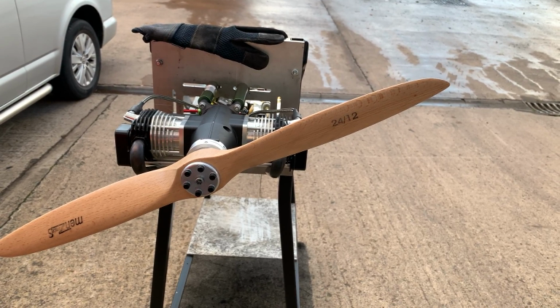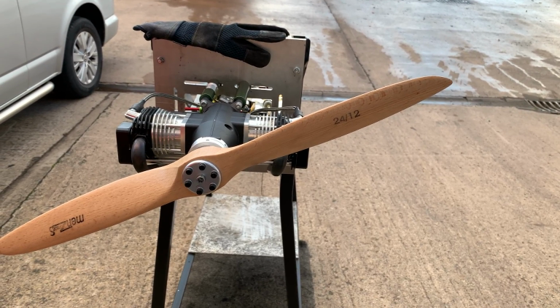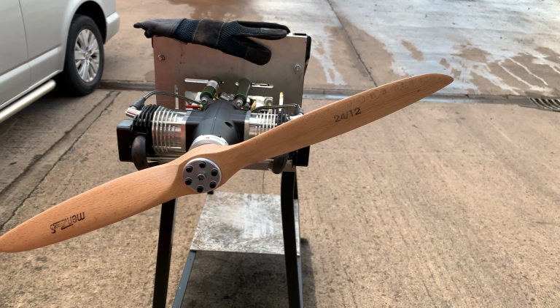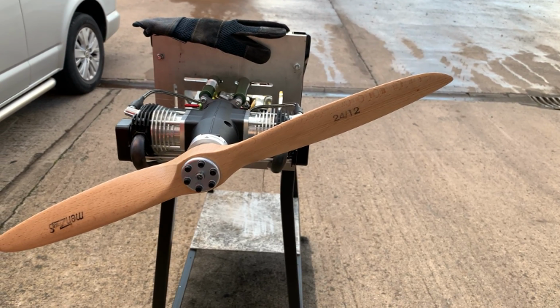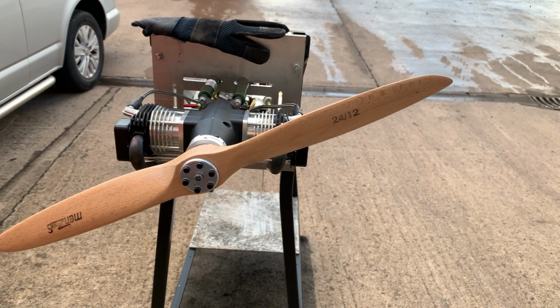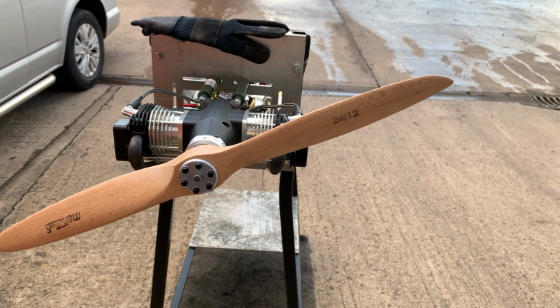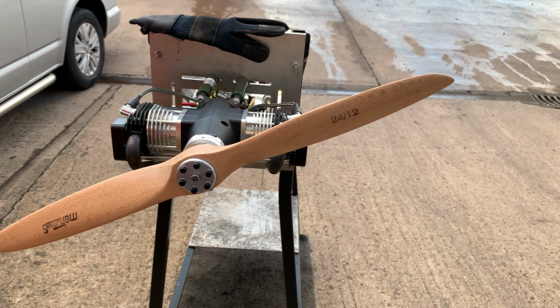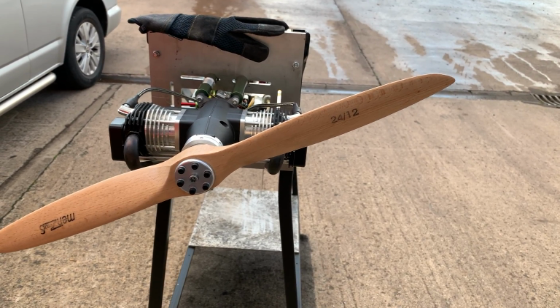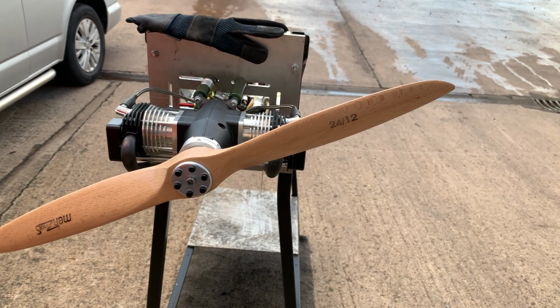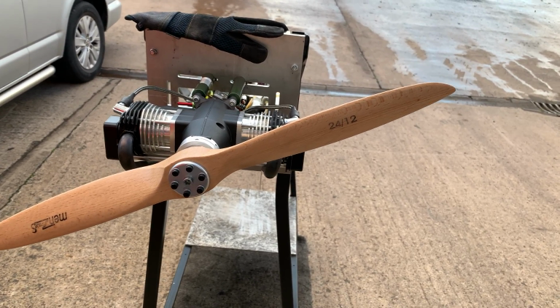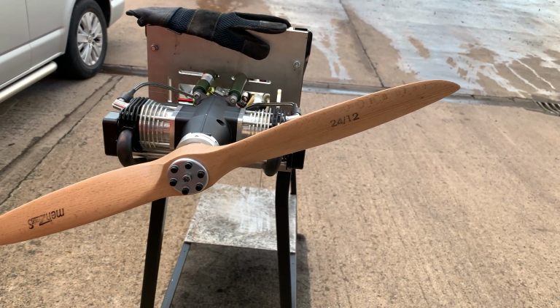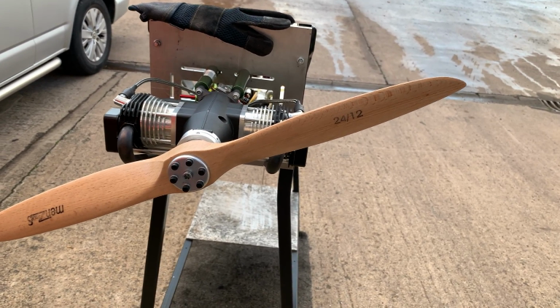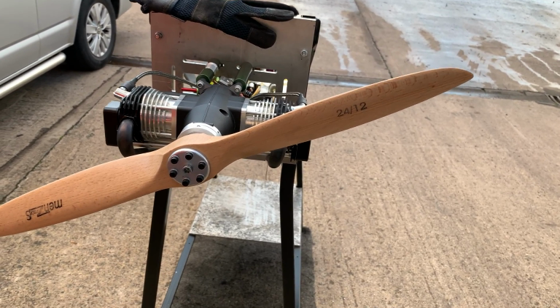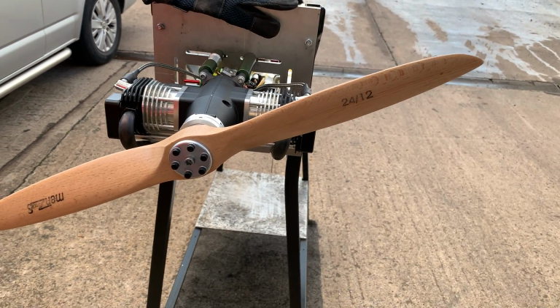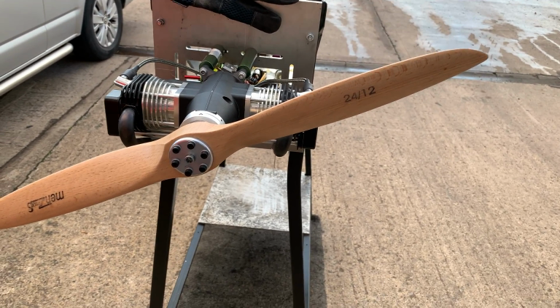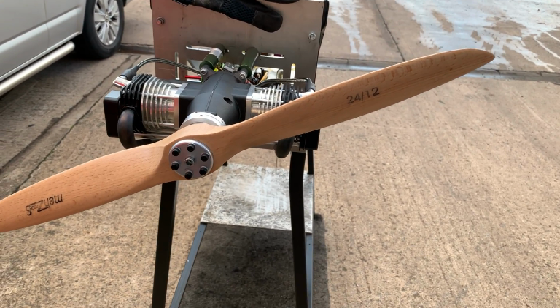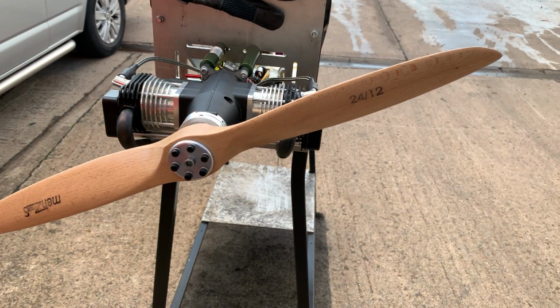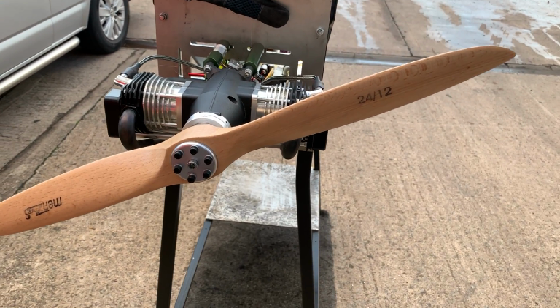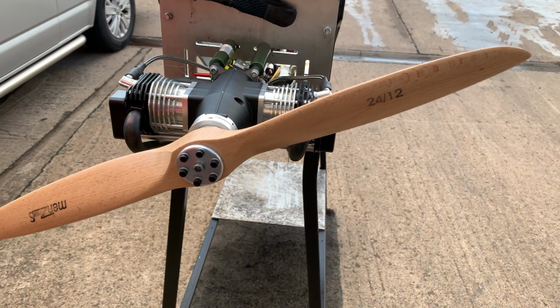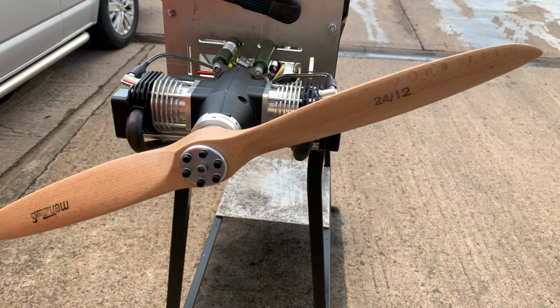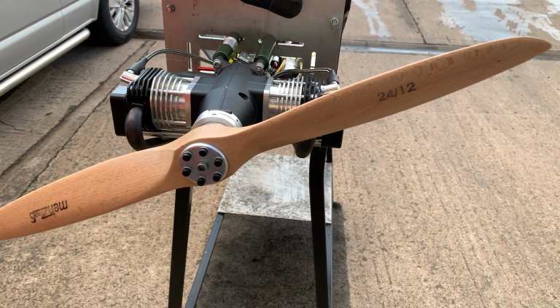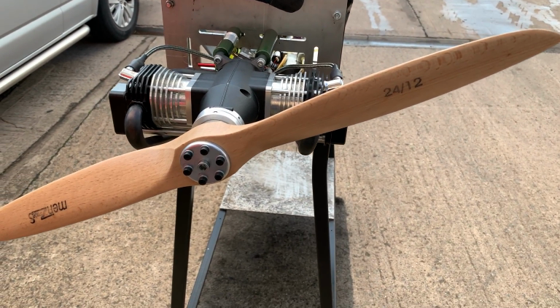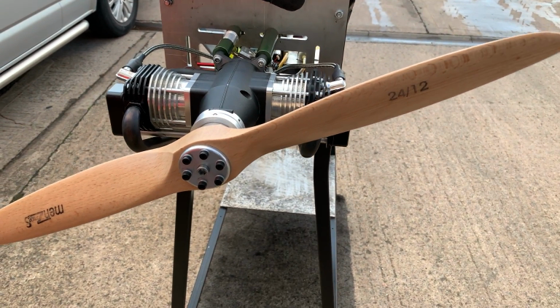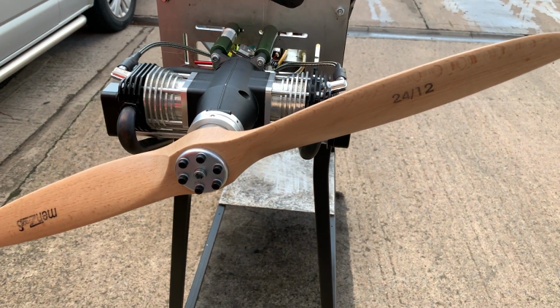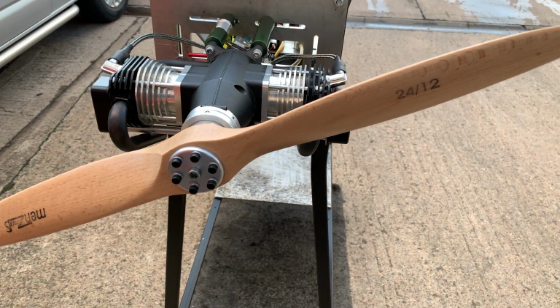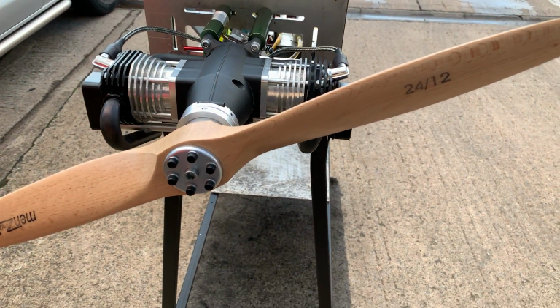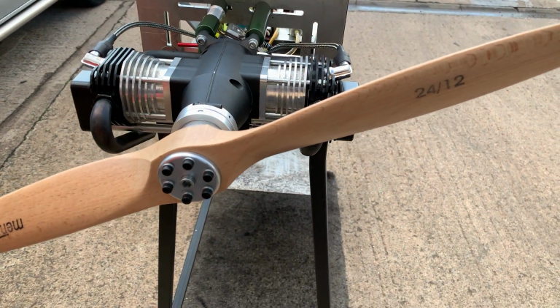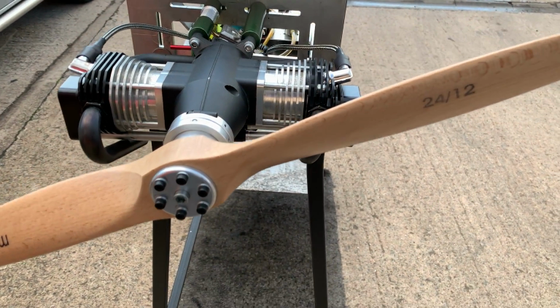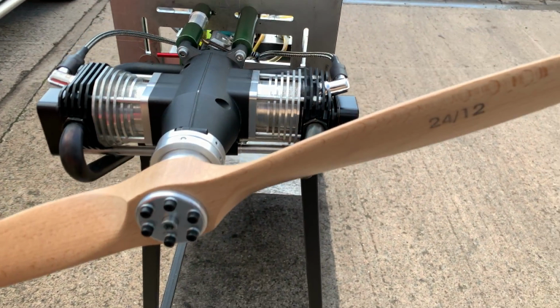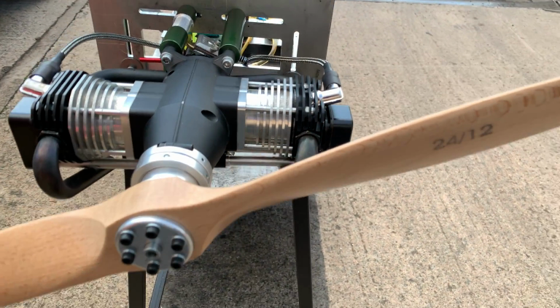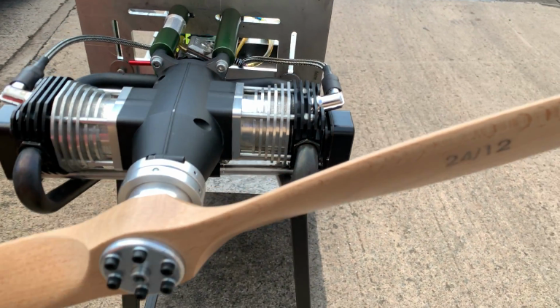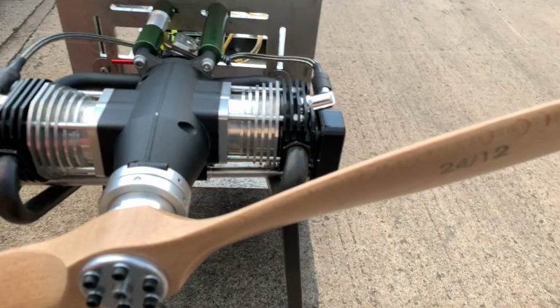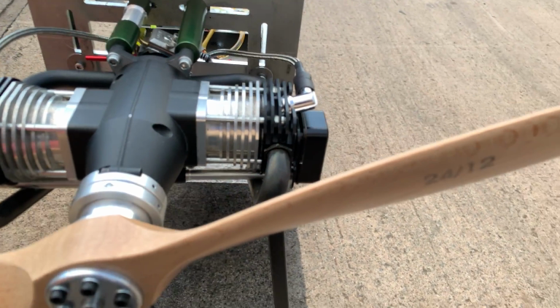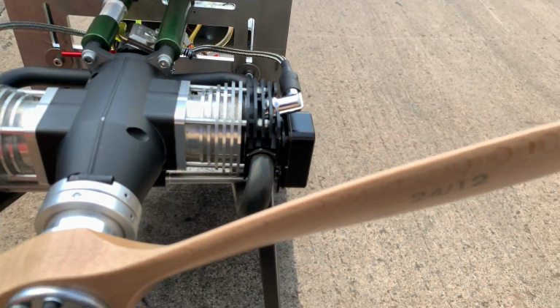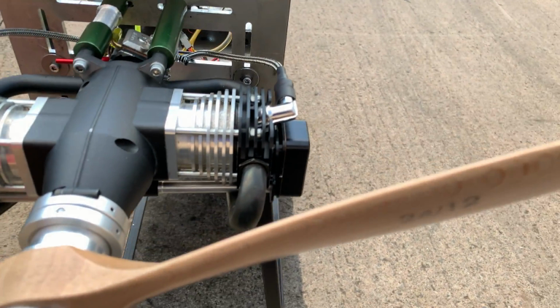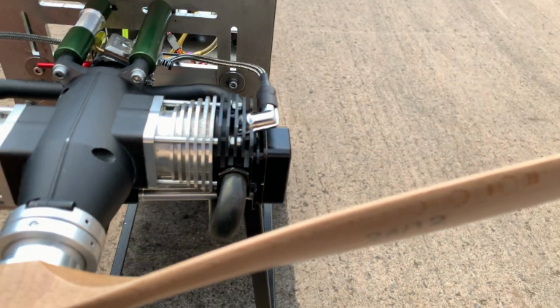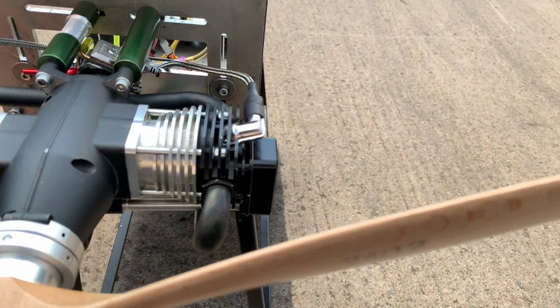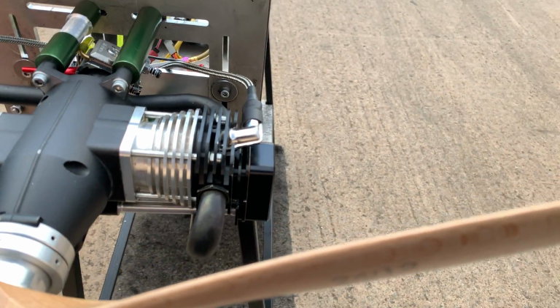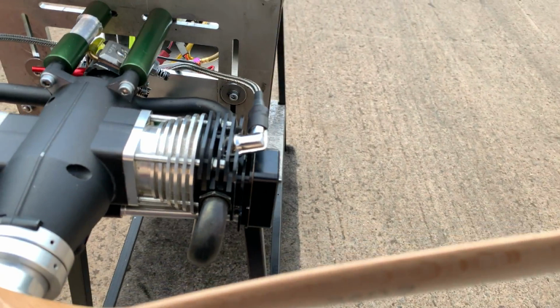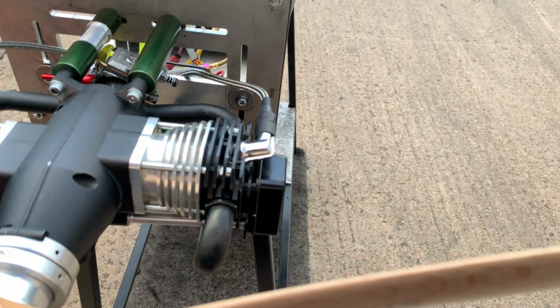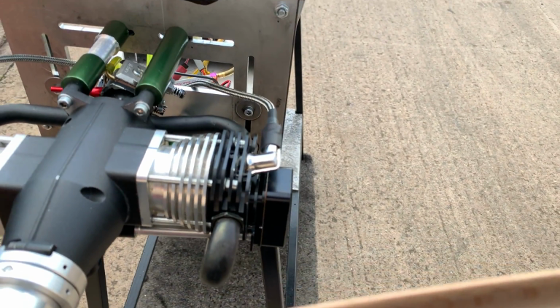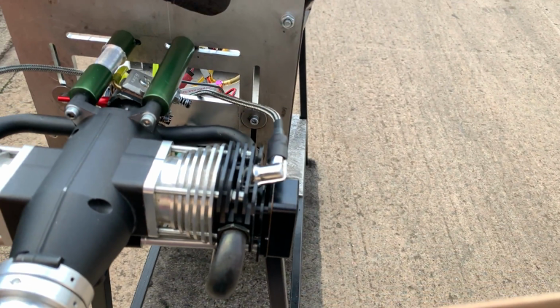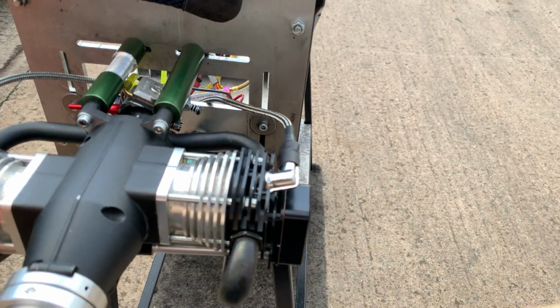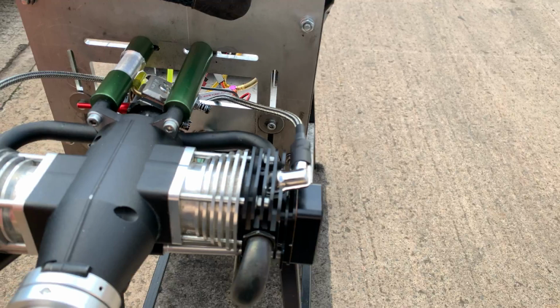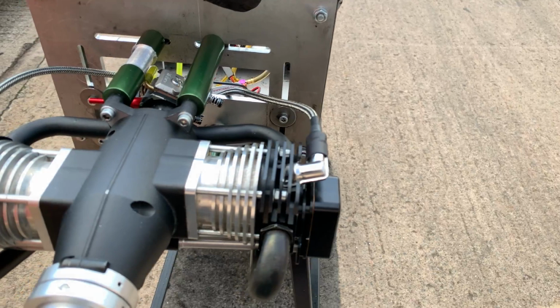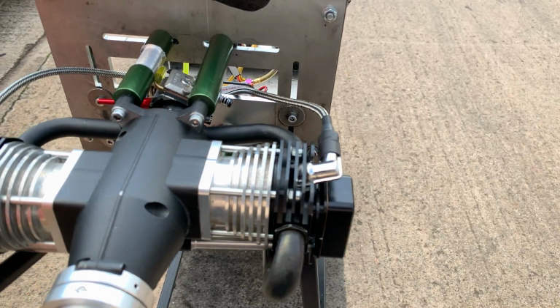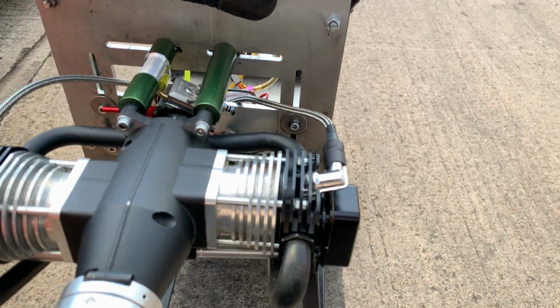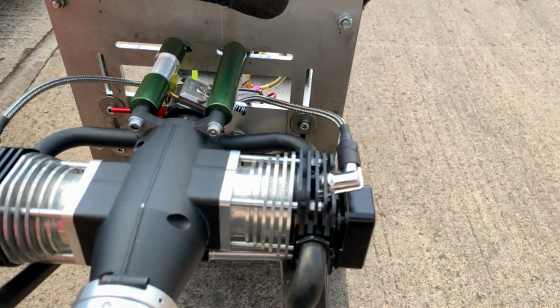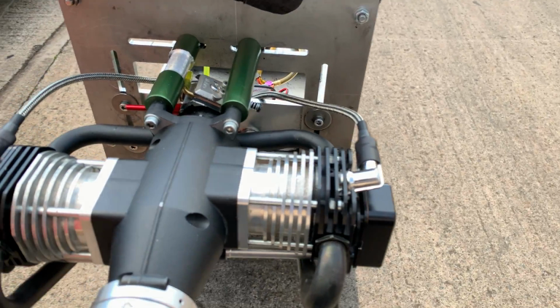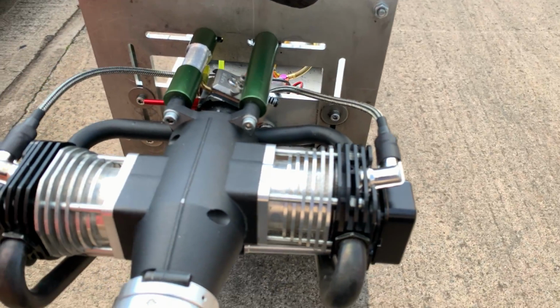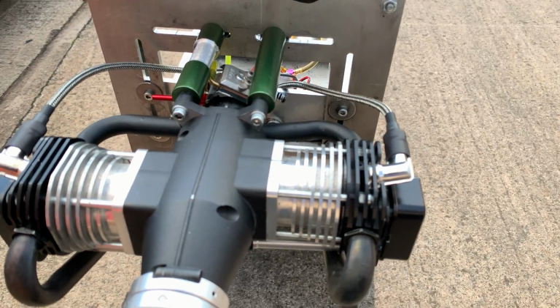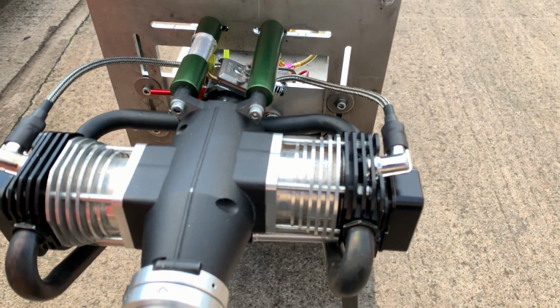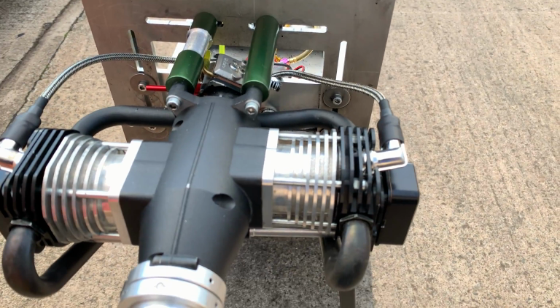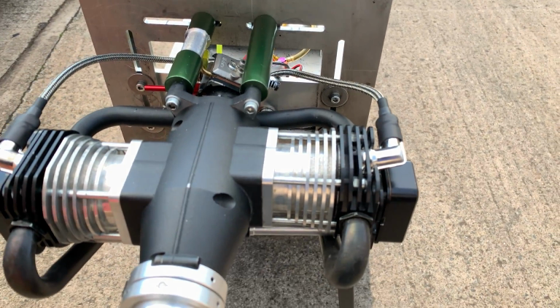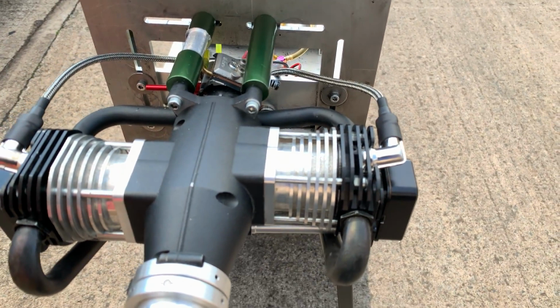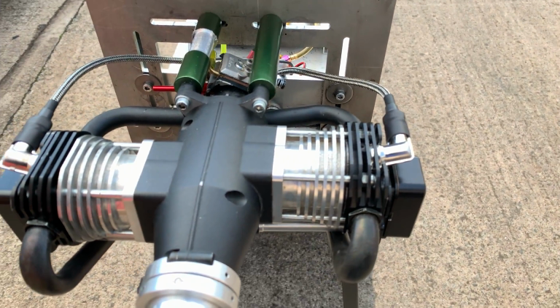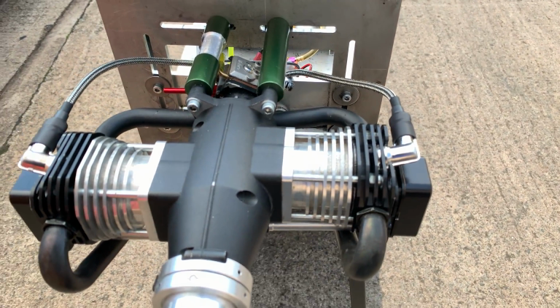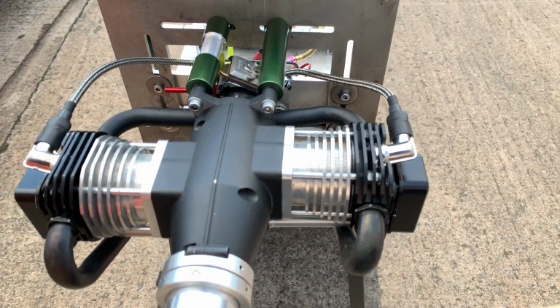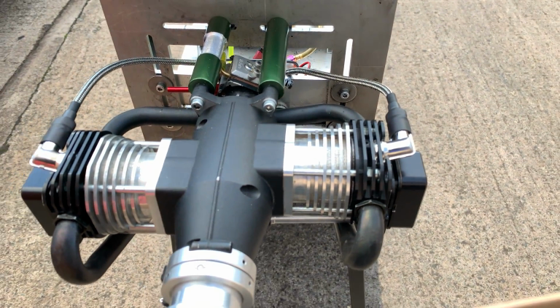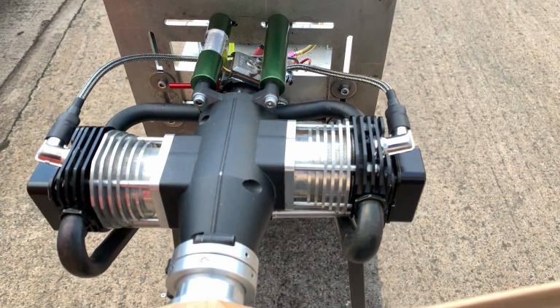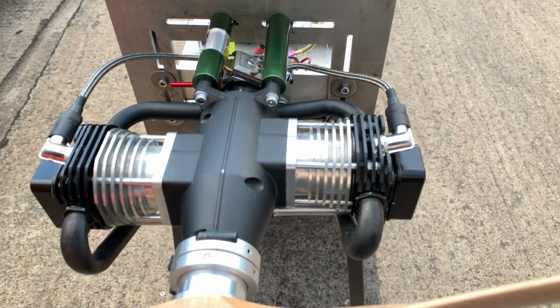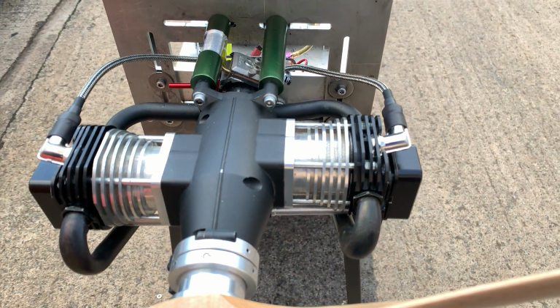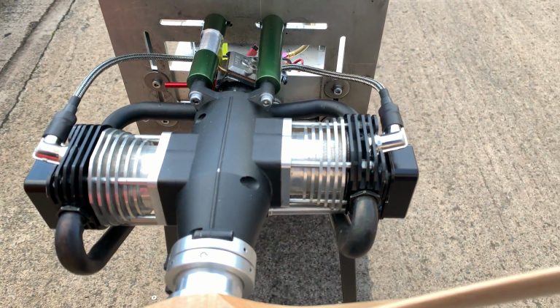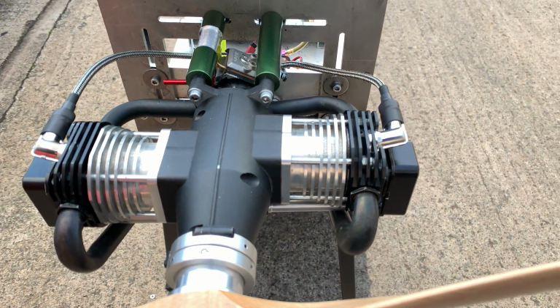Today we have a Roto Moto. This one is the 85cc flat twin.